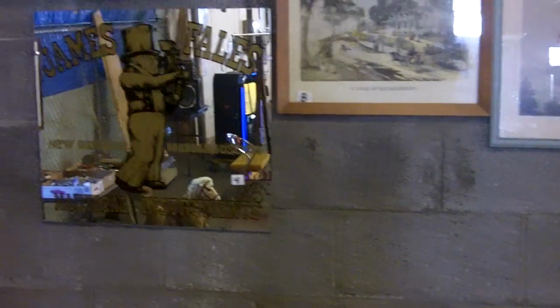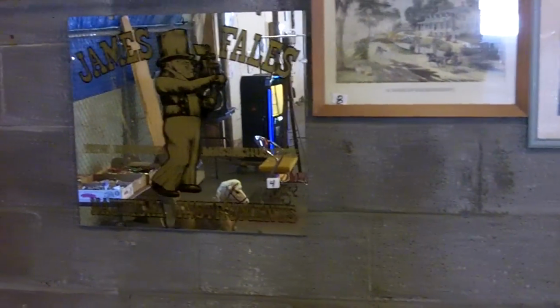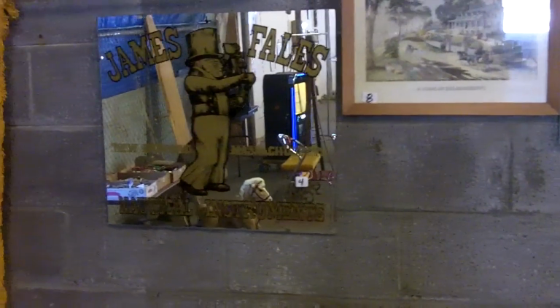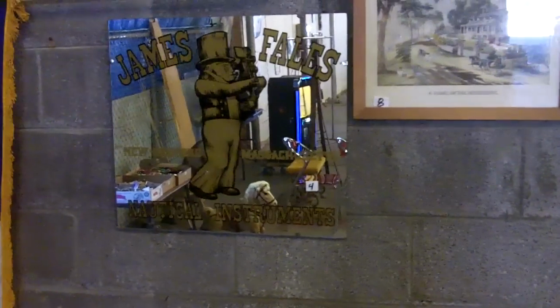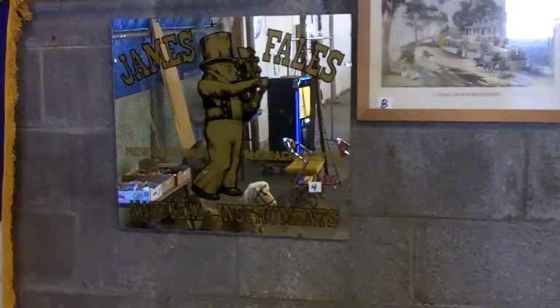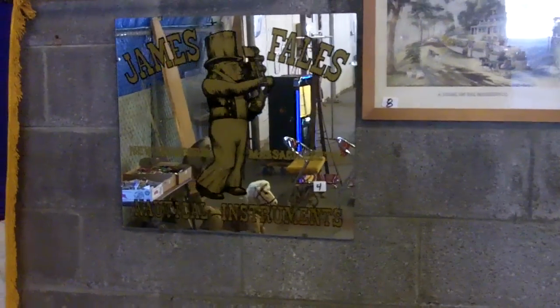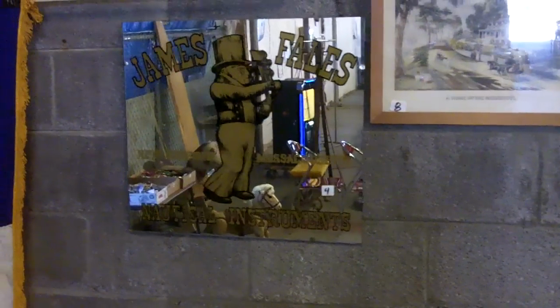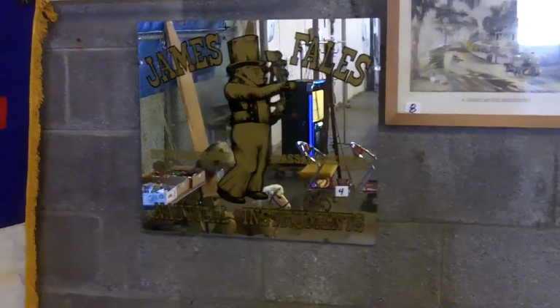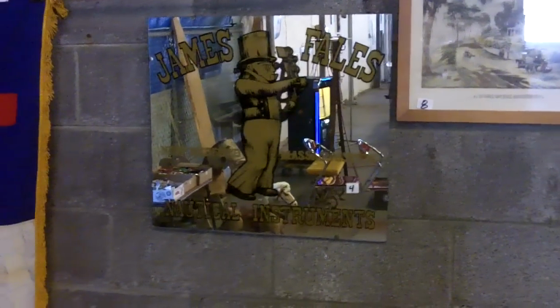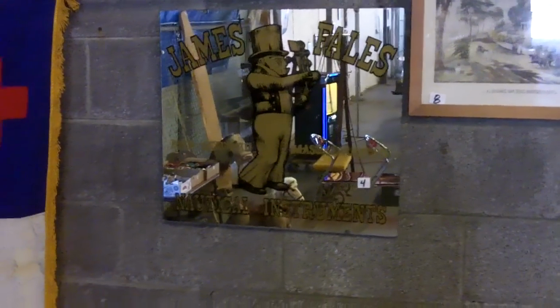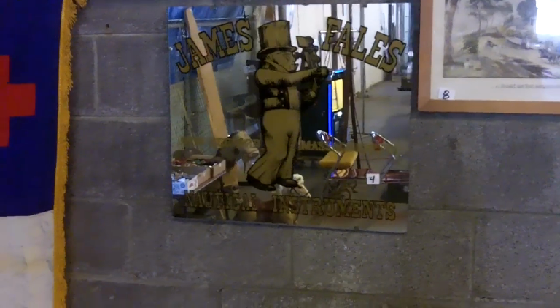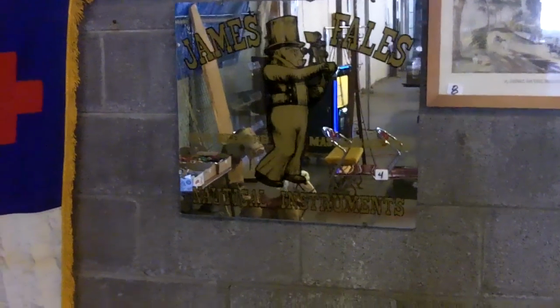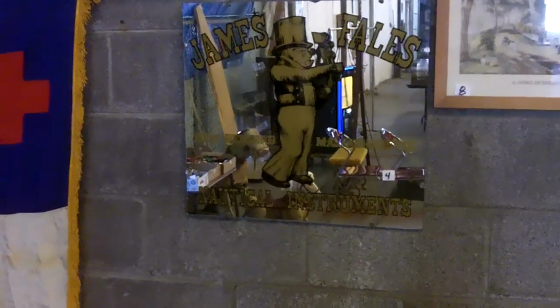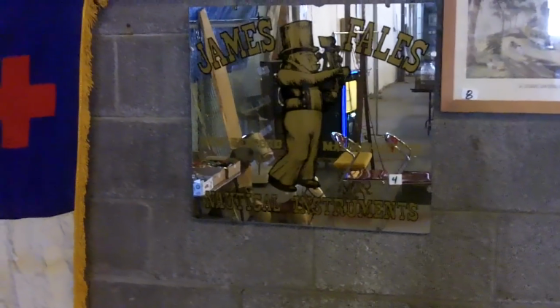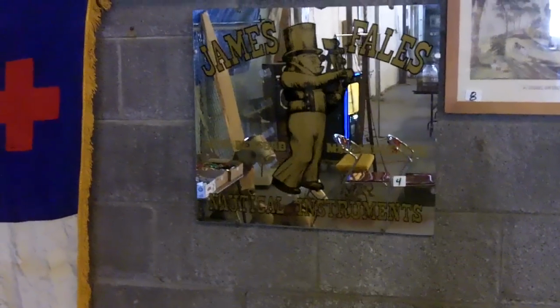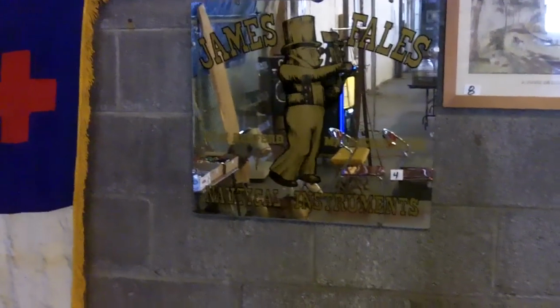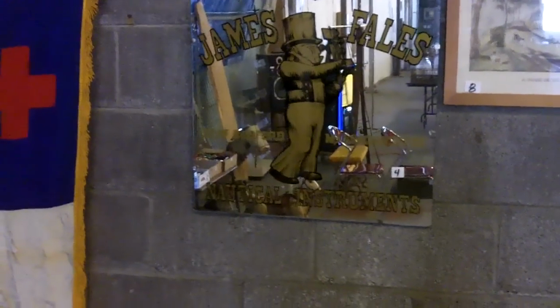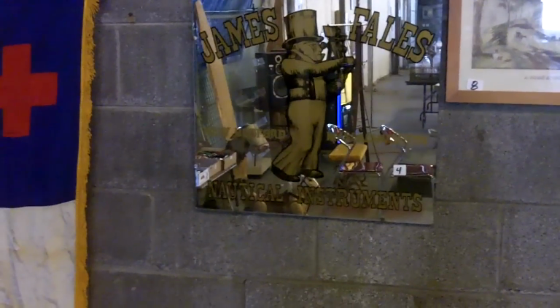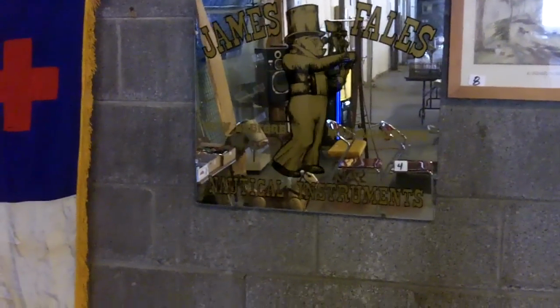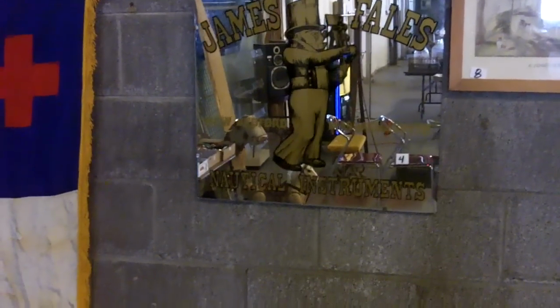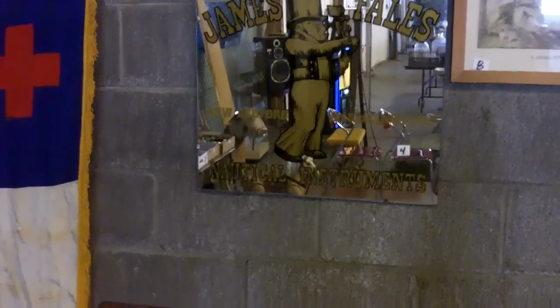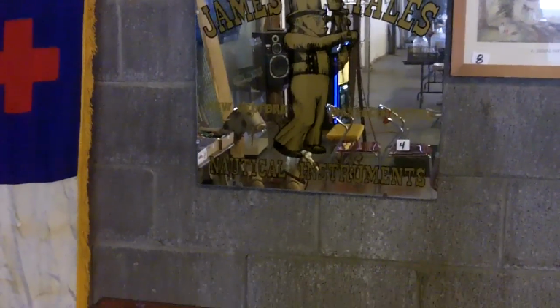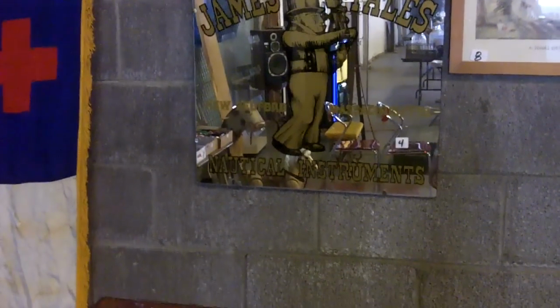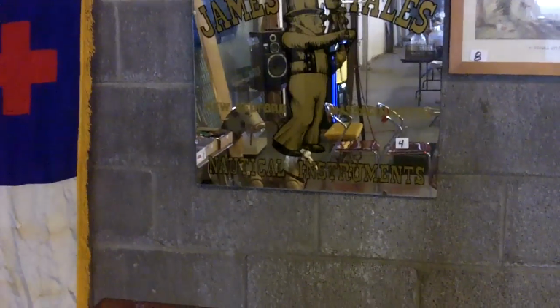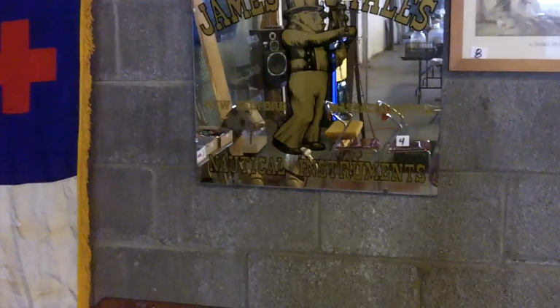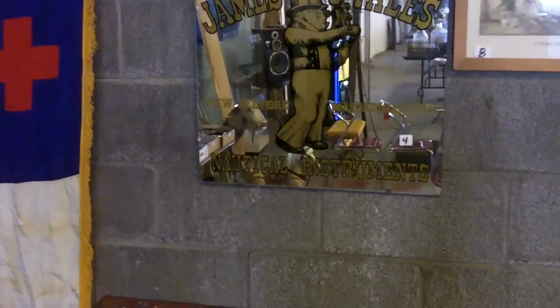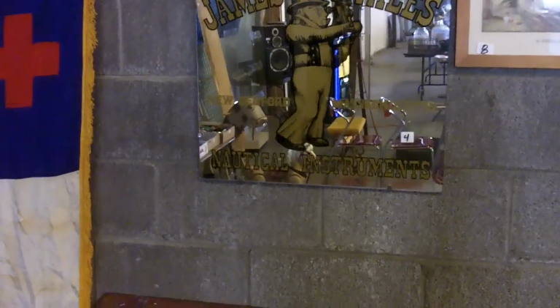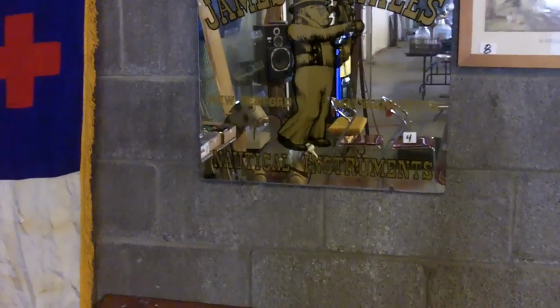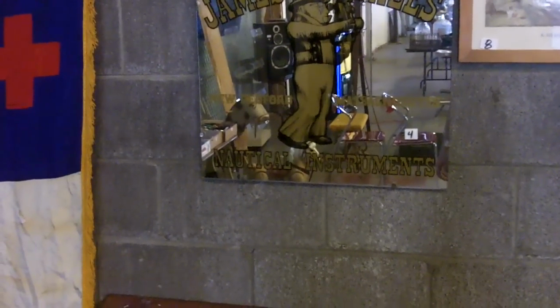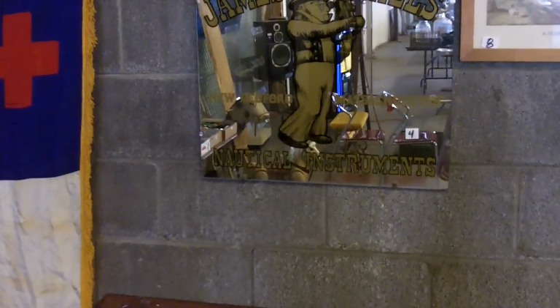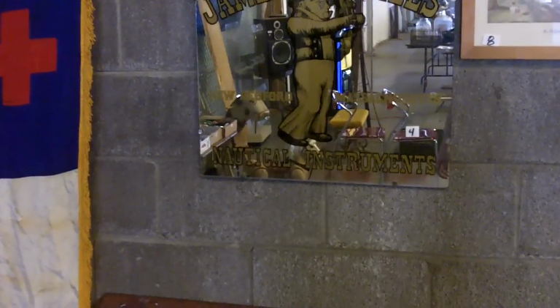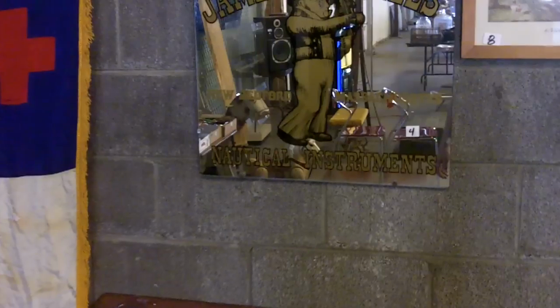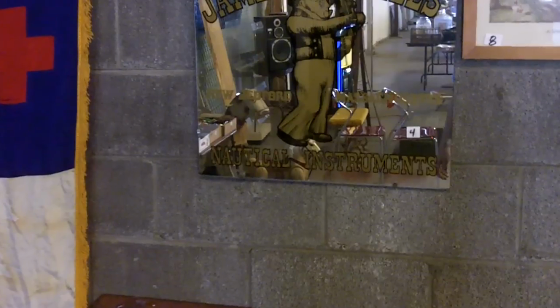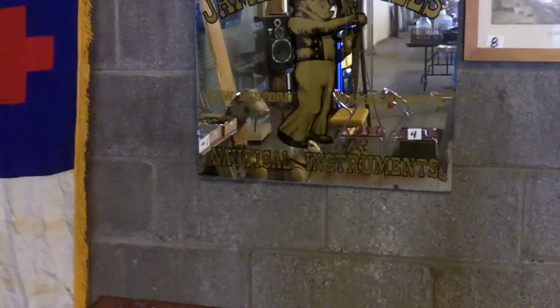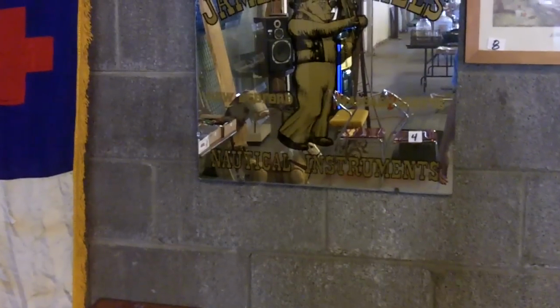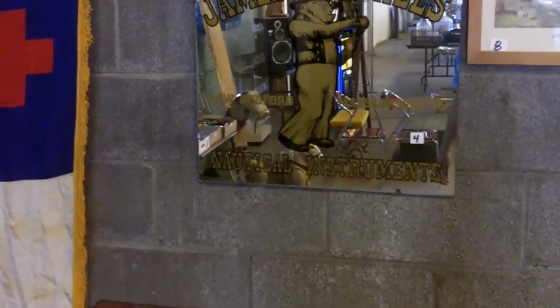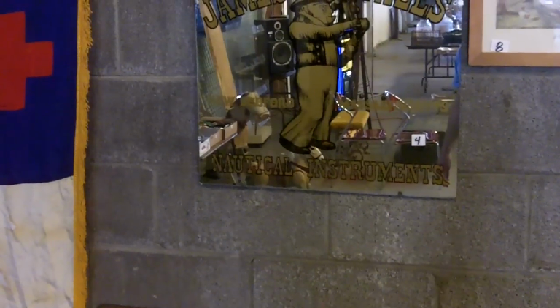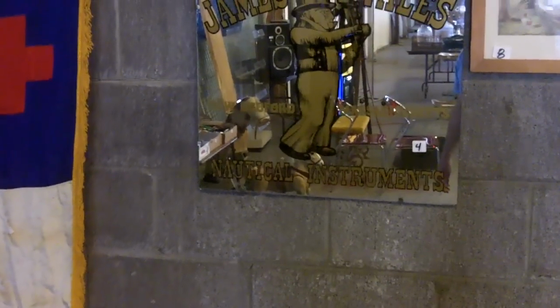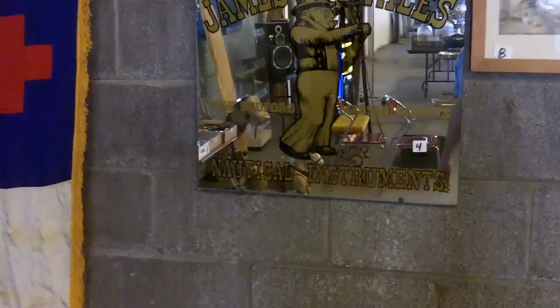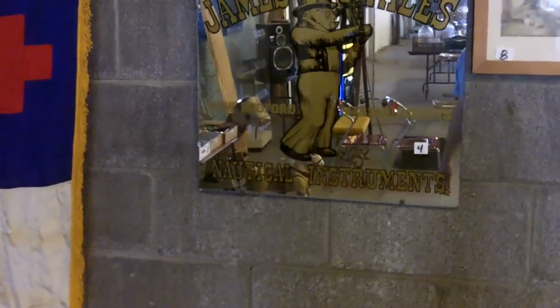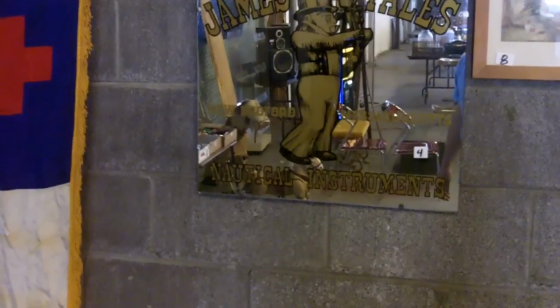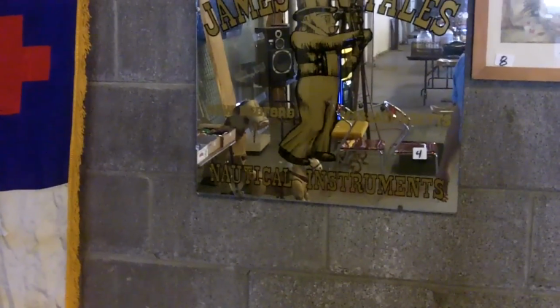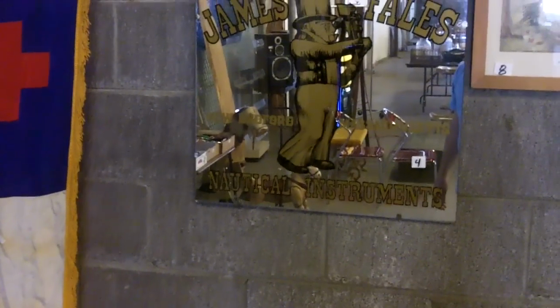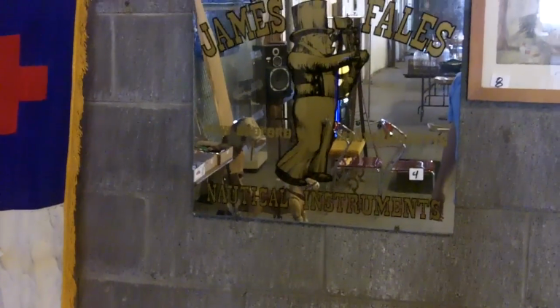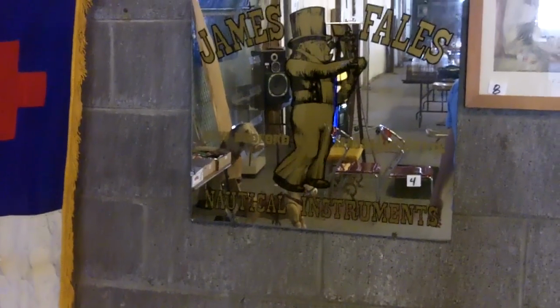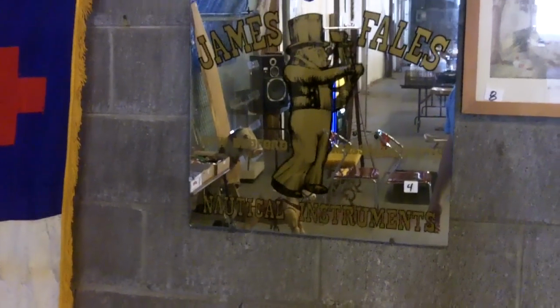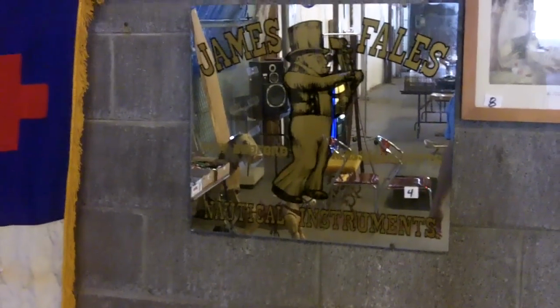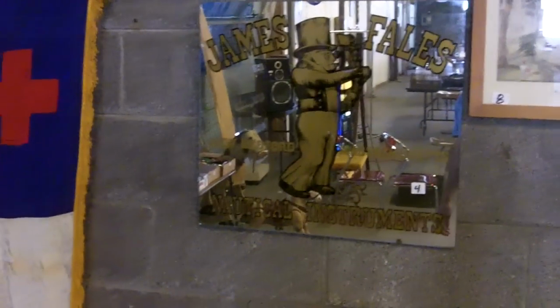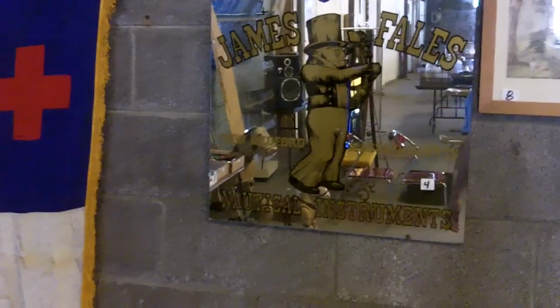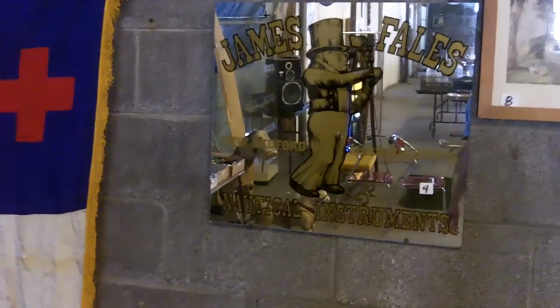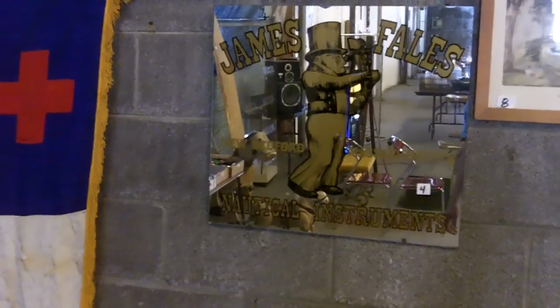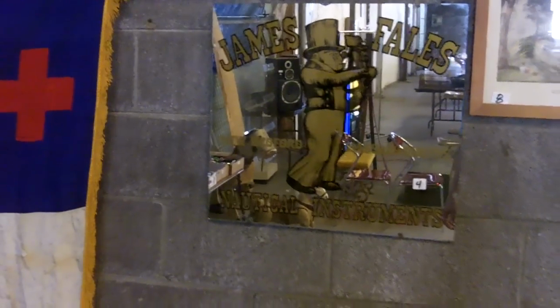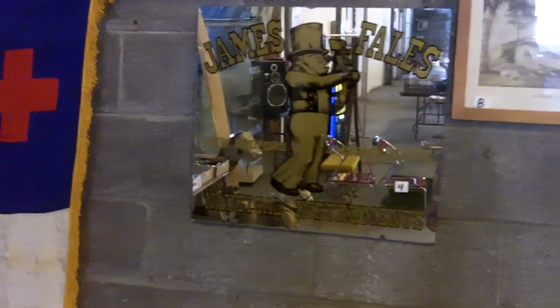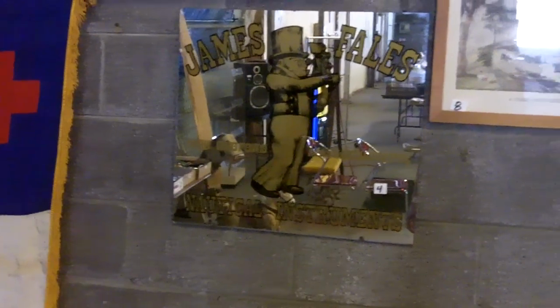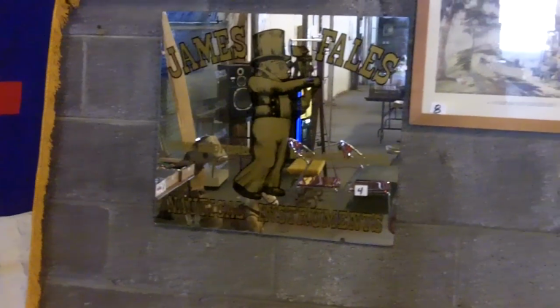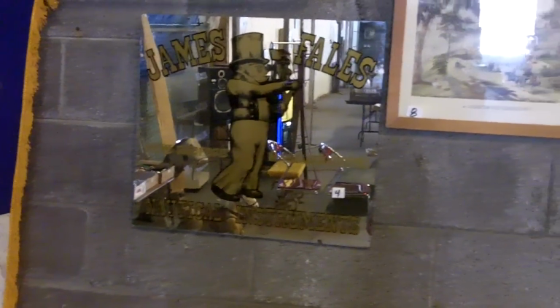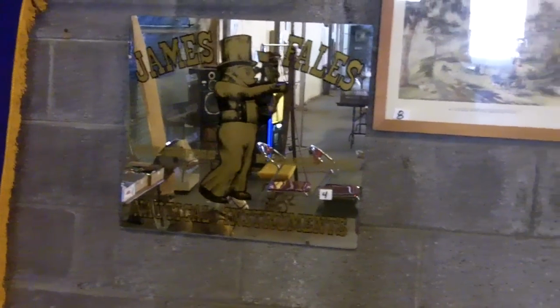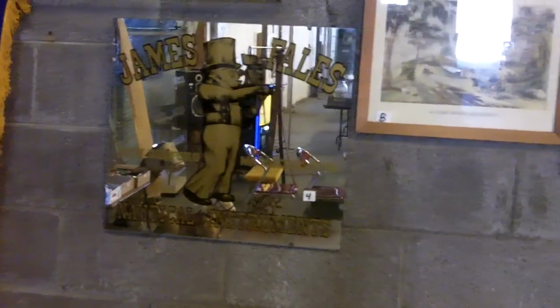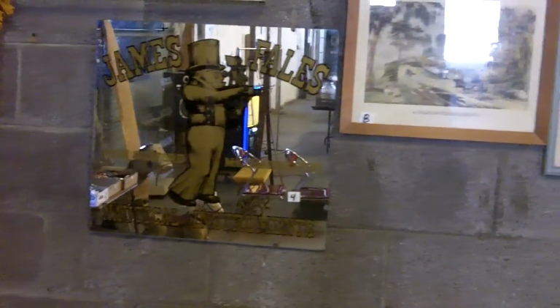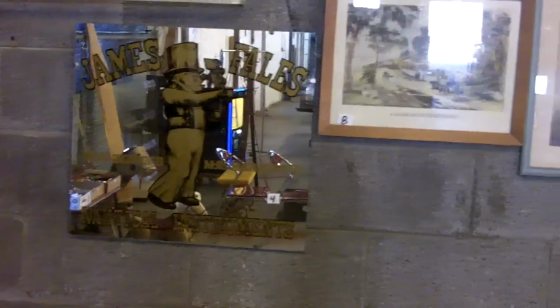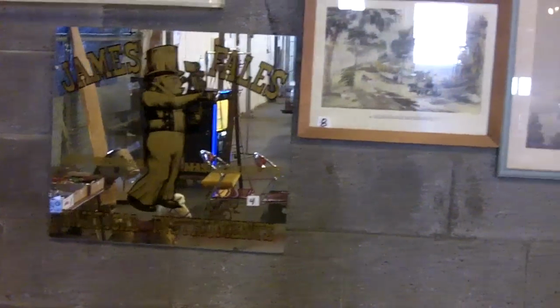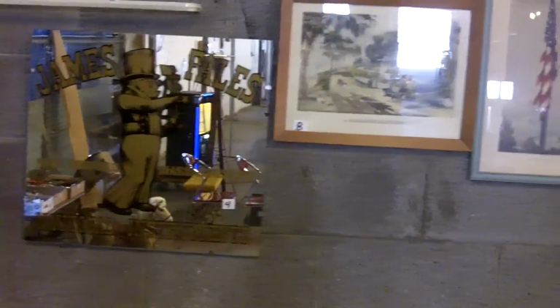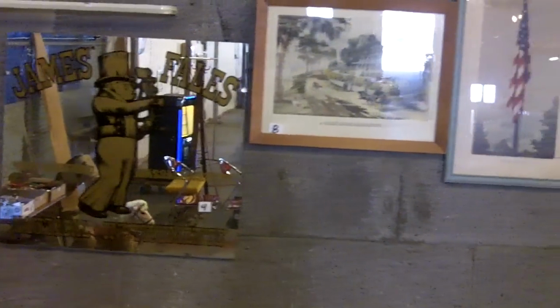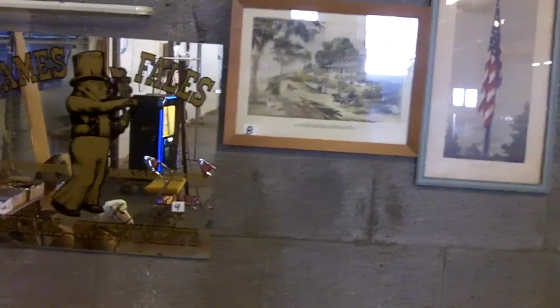I love that — James Fales, New Bedford, Massachusetts nautical instruments advertising mirror.